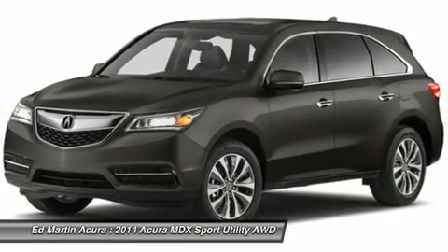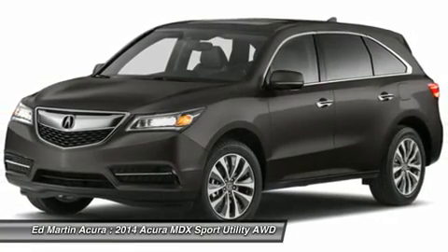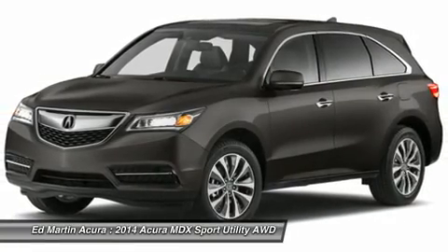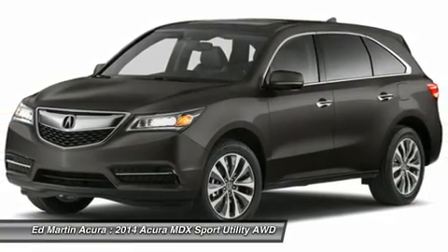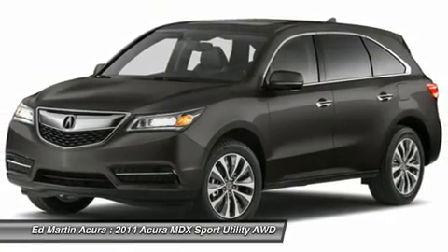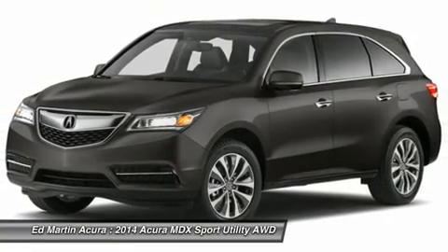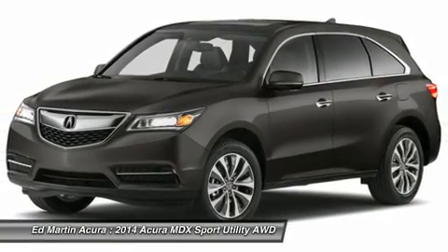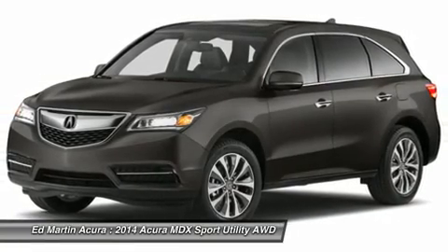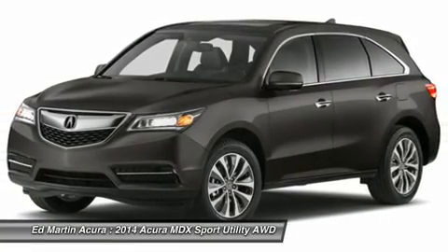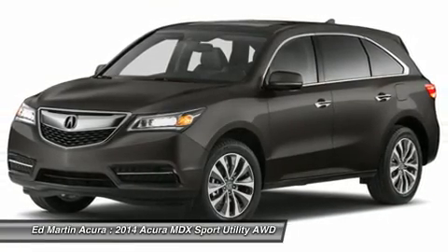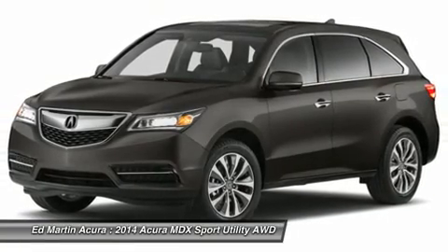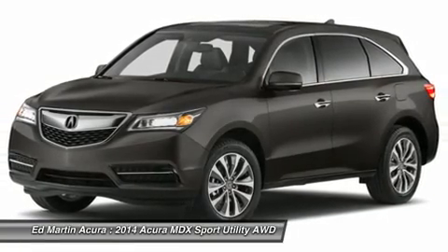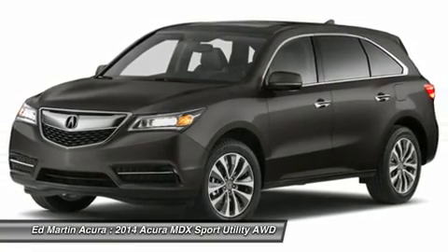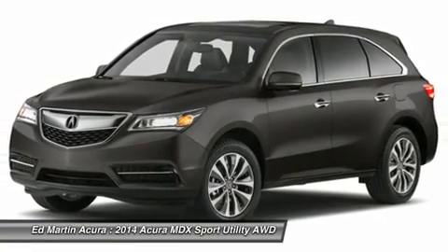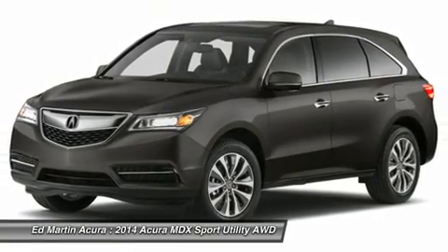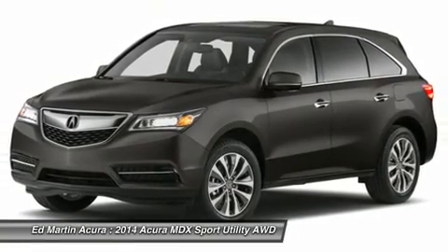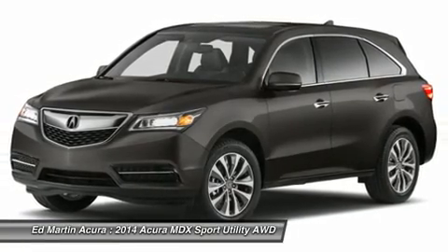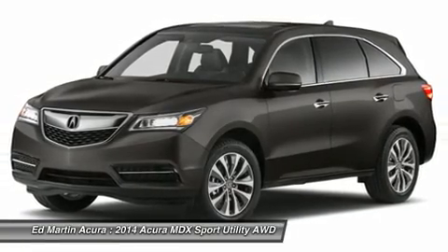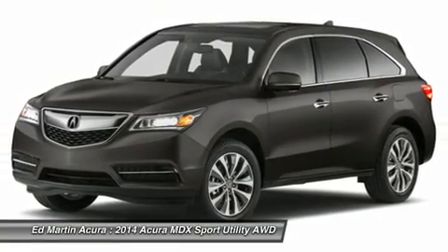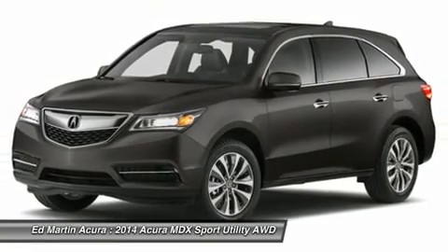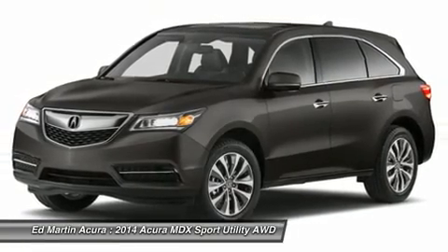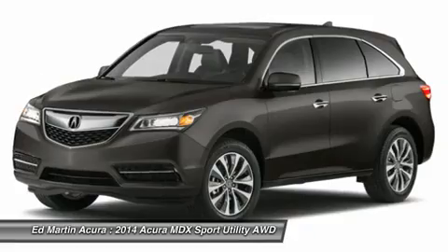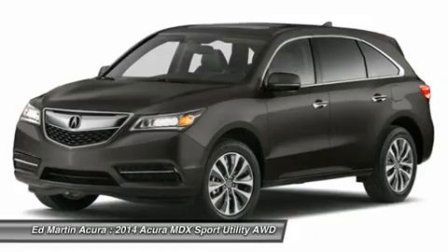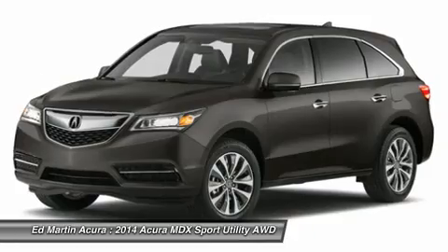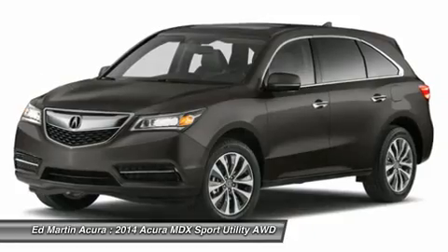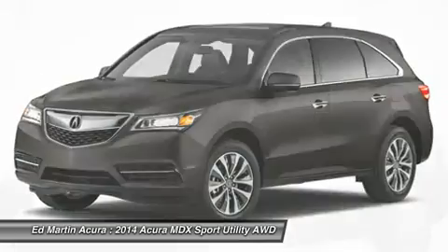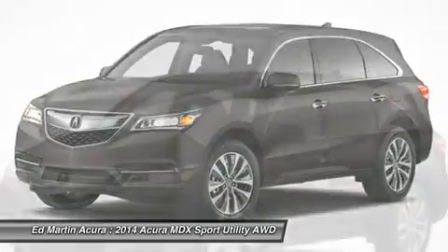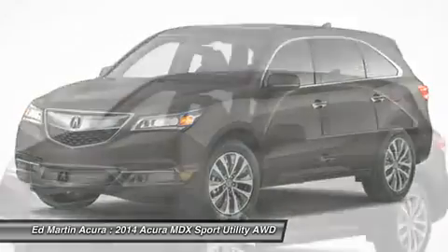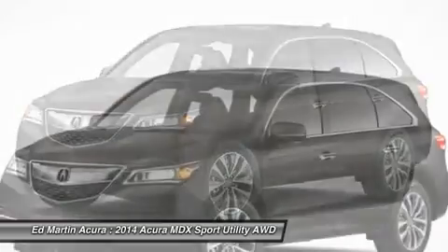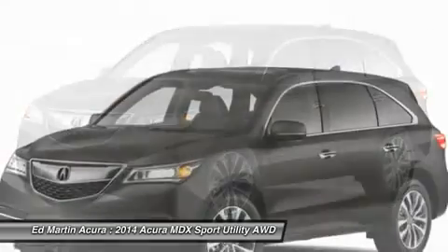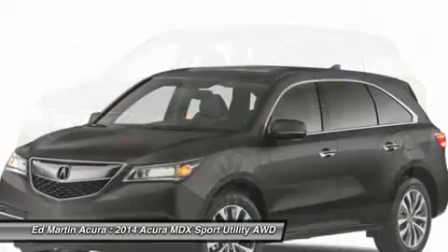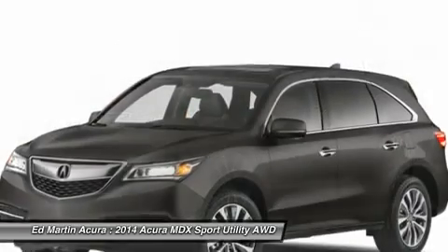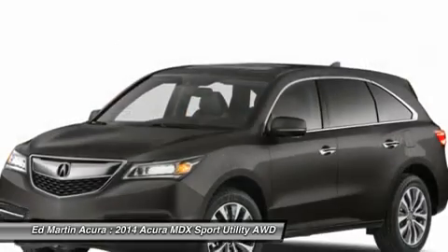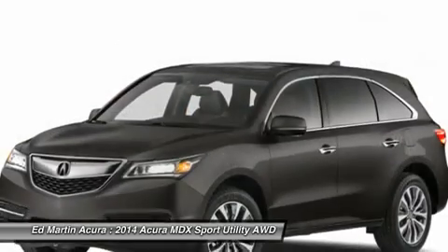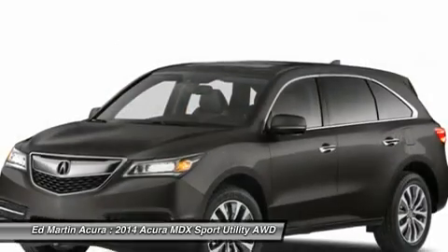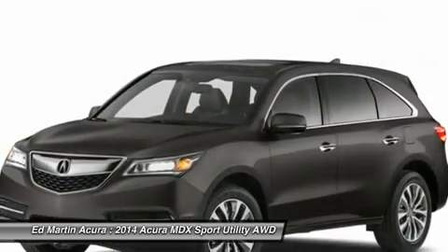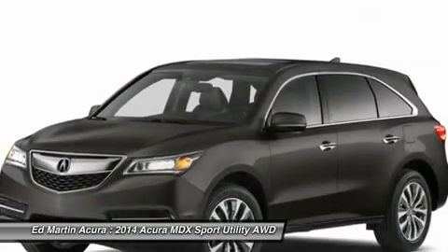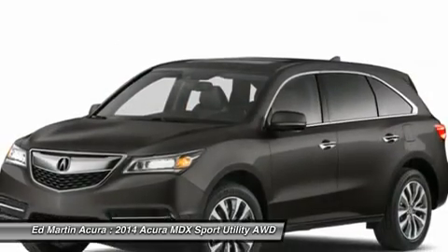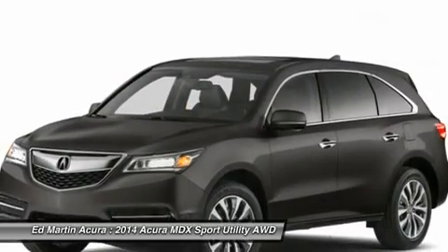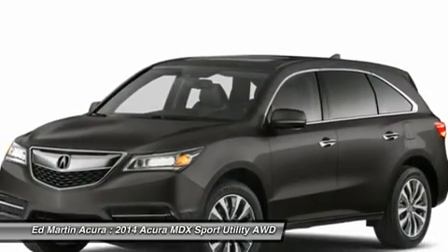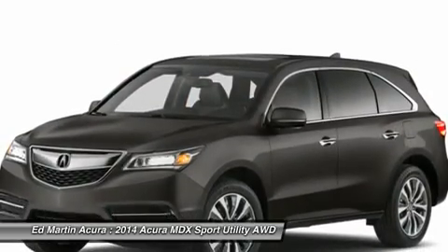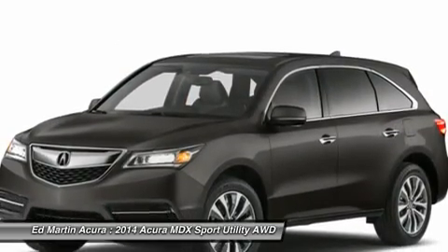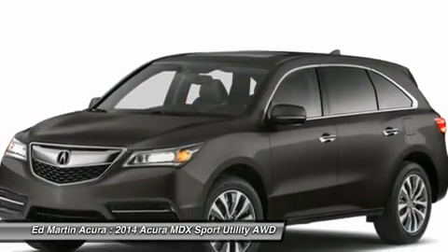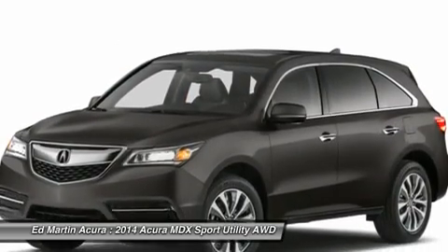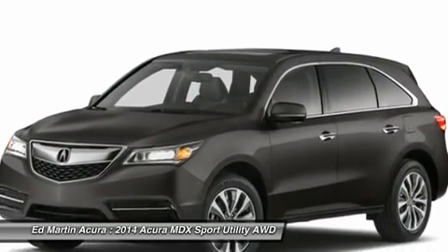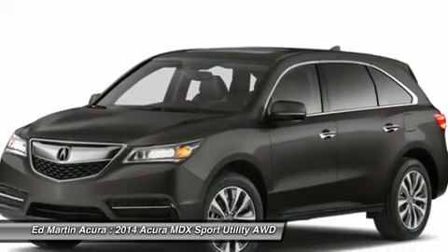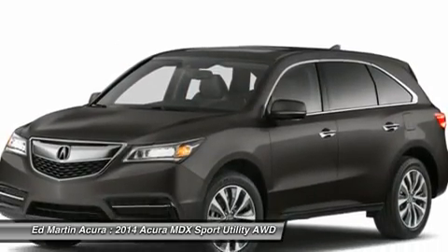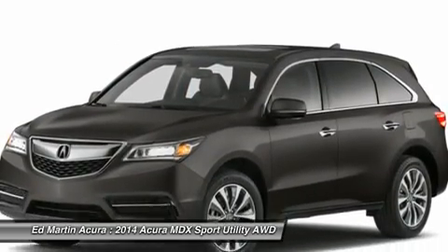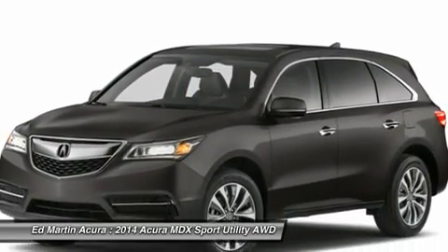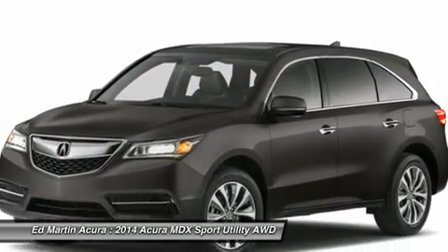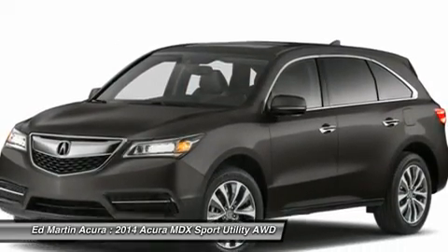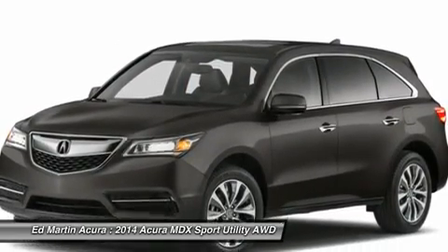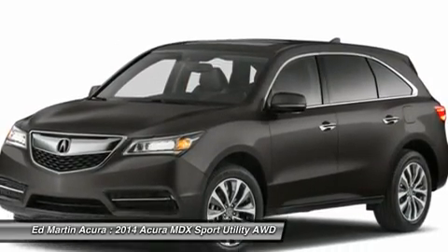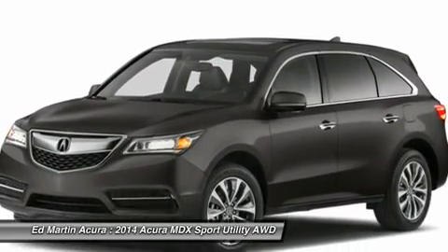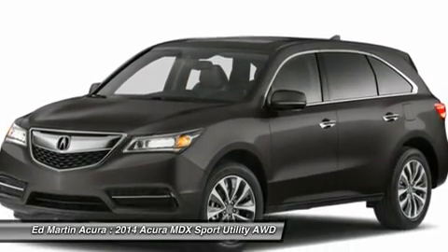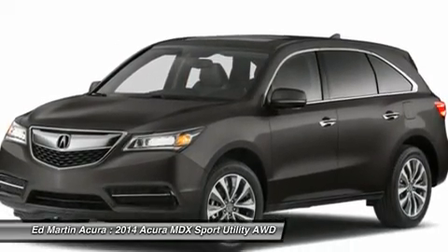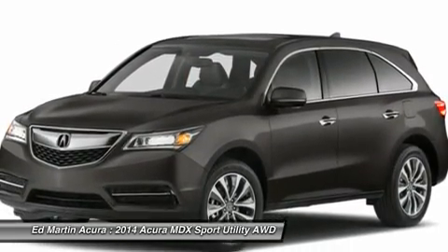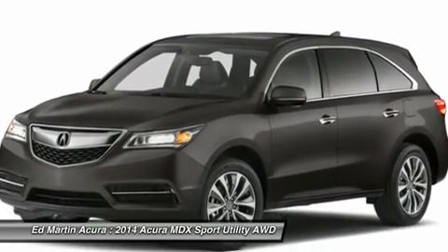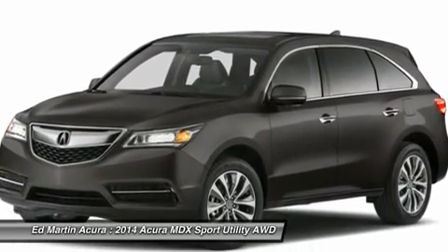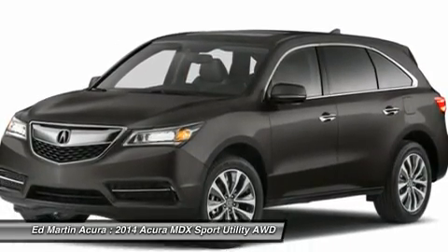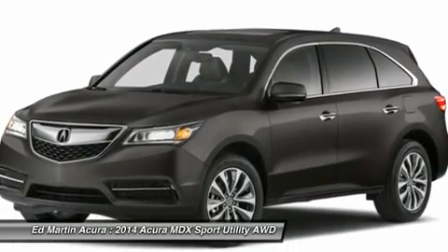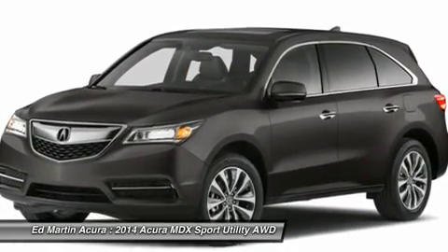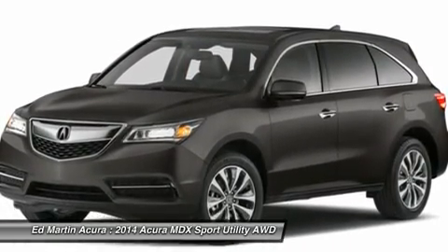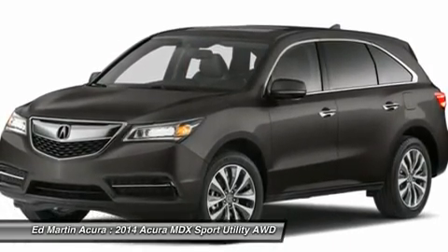Adjustable steering wheel, power steering, aluminum wheels, hard disc drive media storage, four-wheel disc brakes.